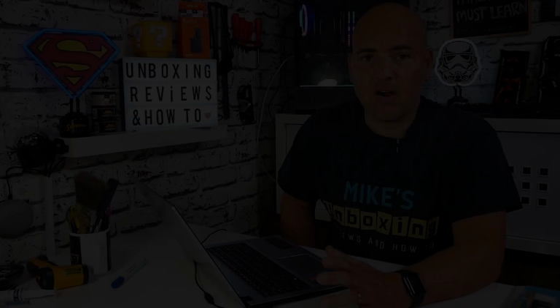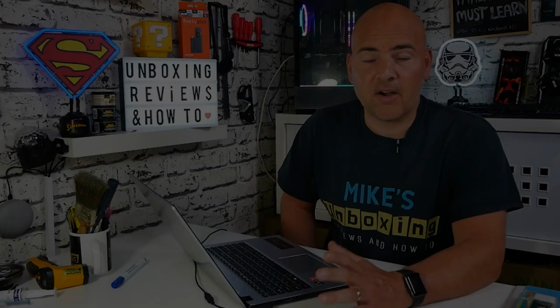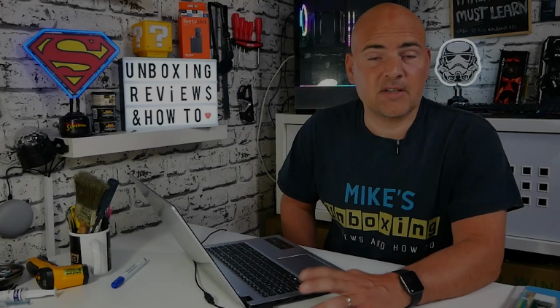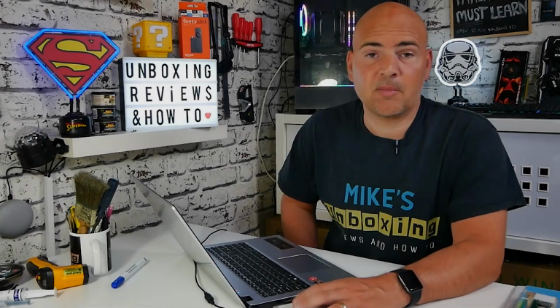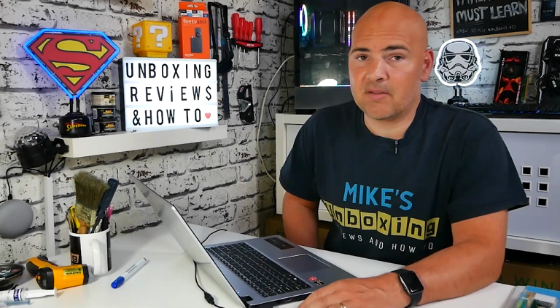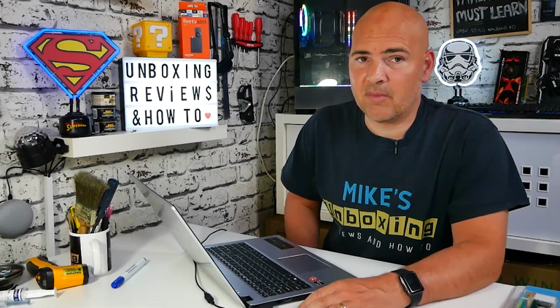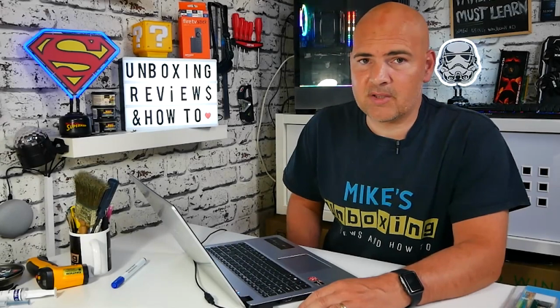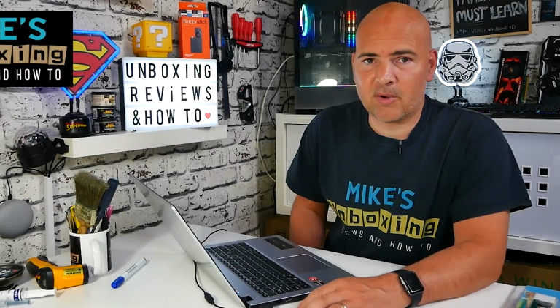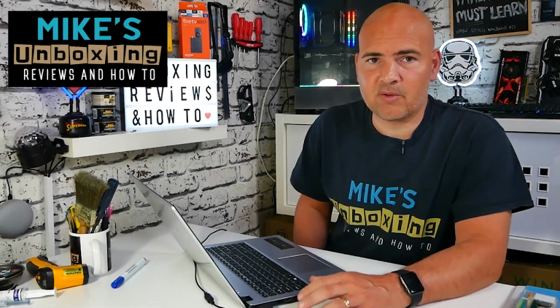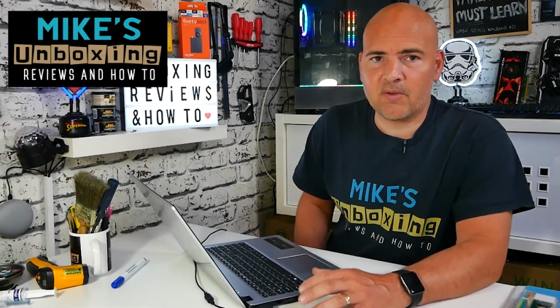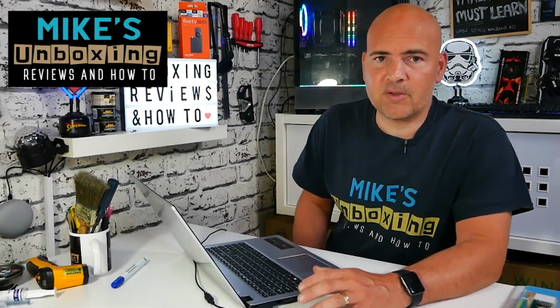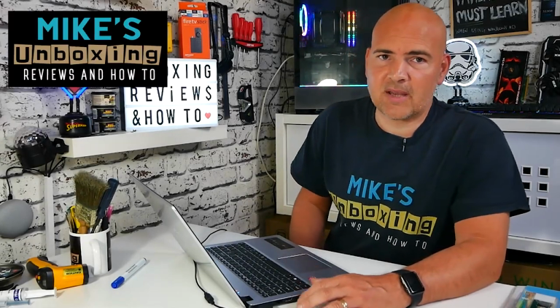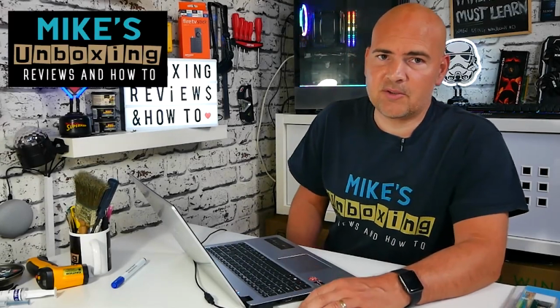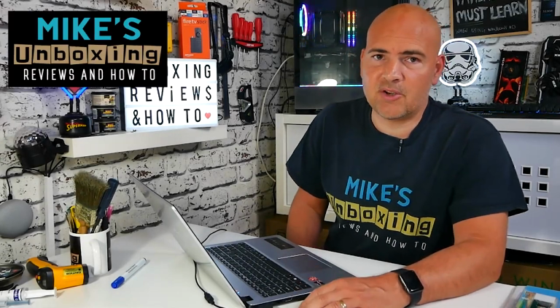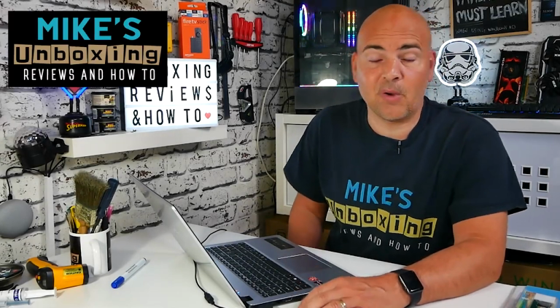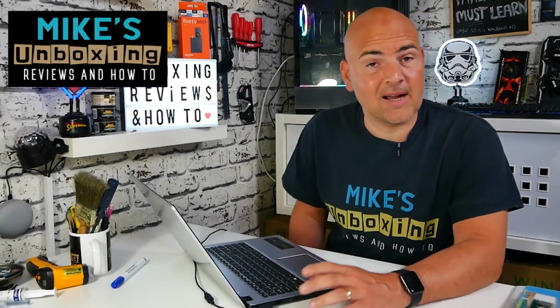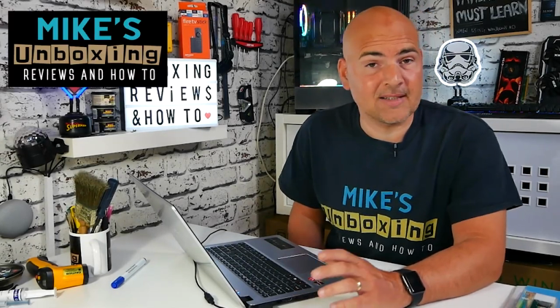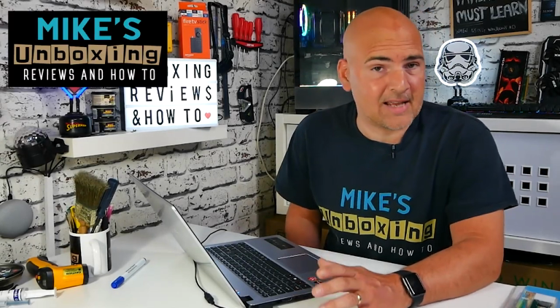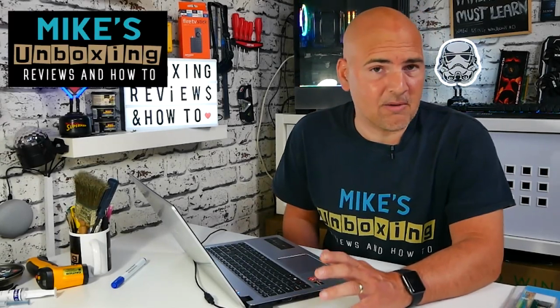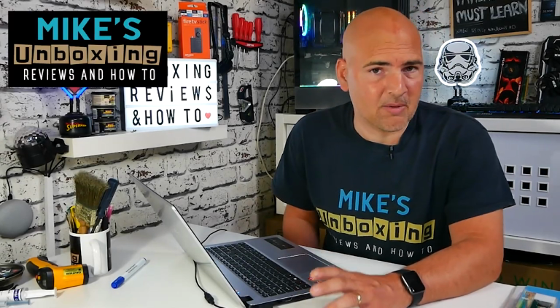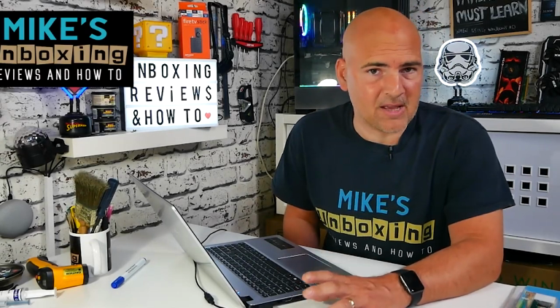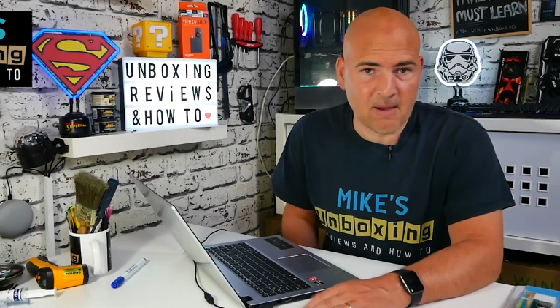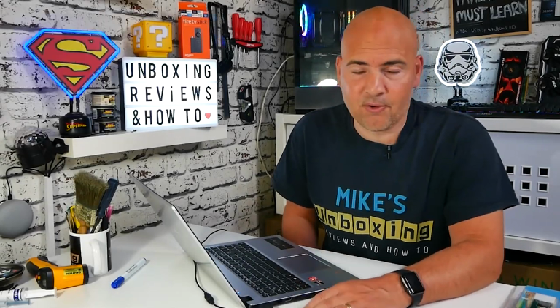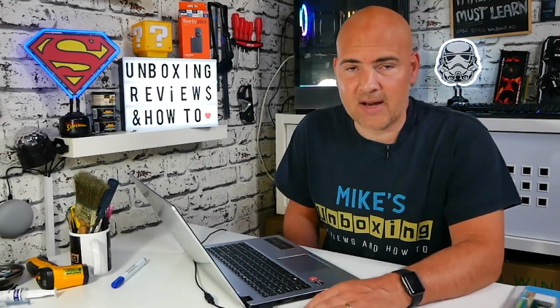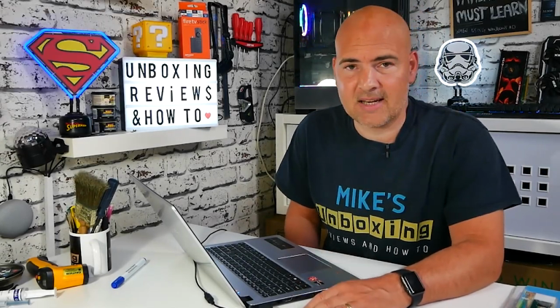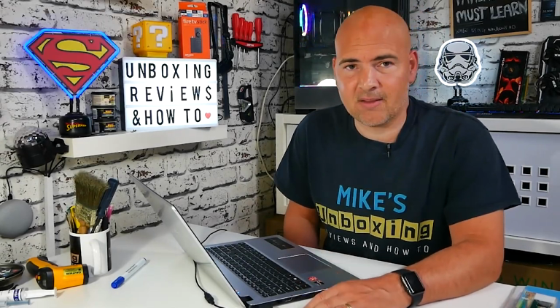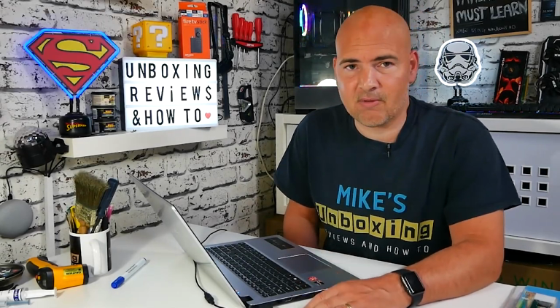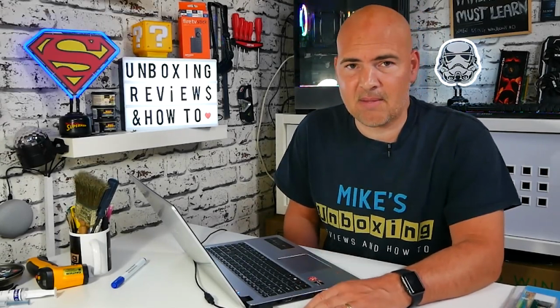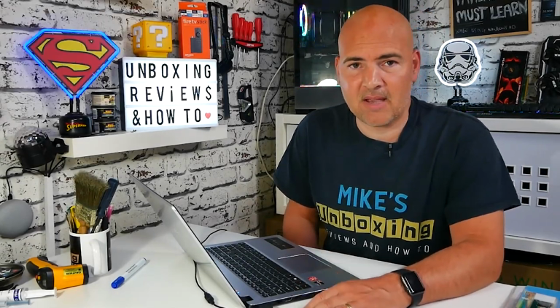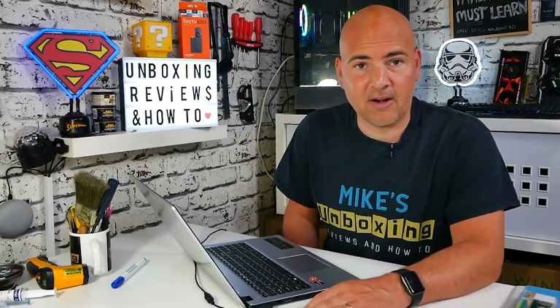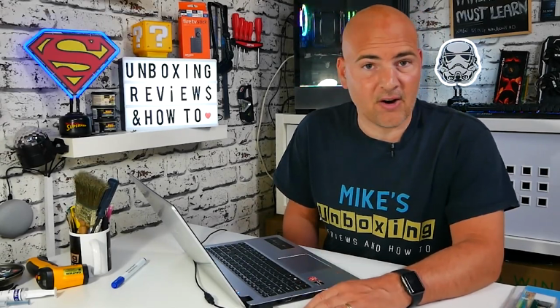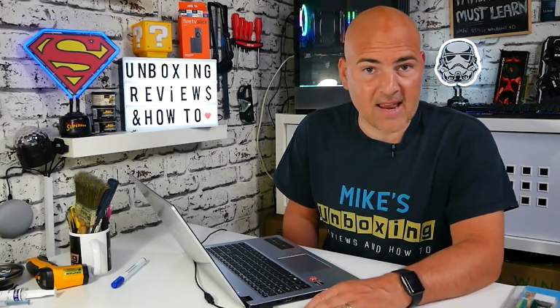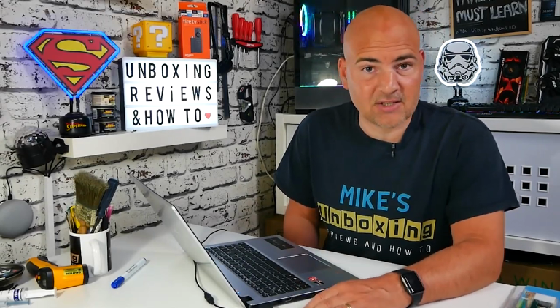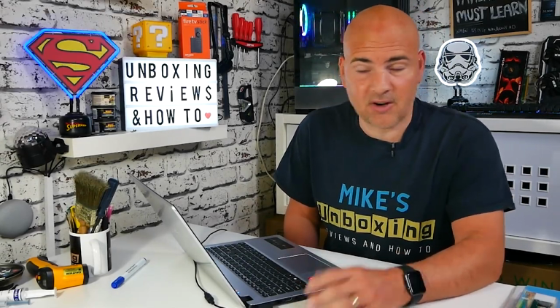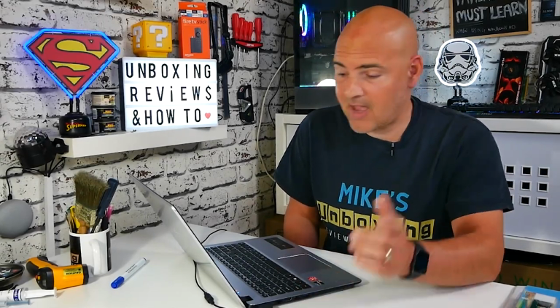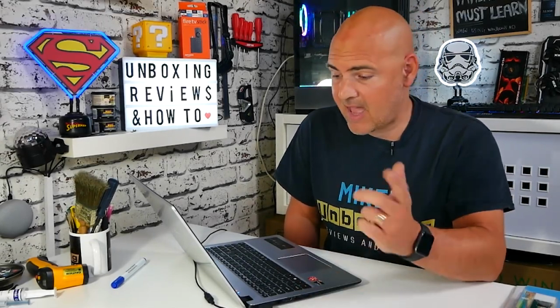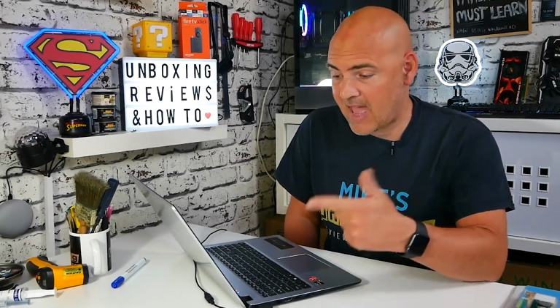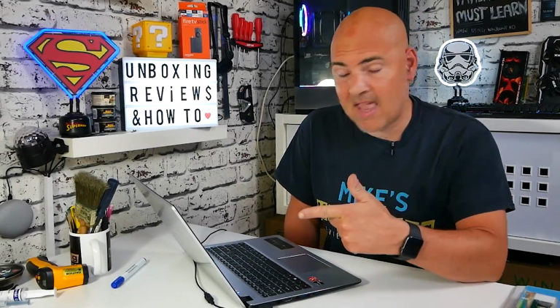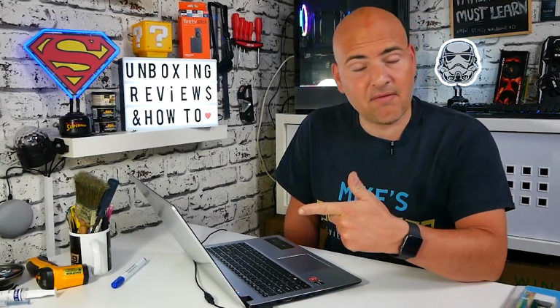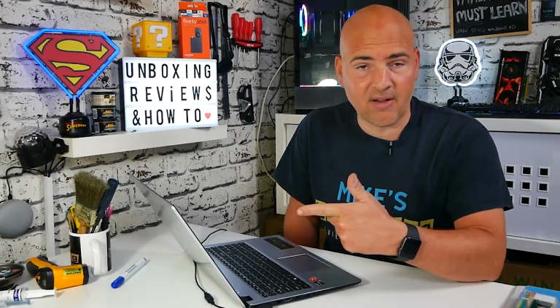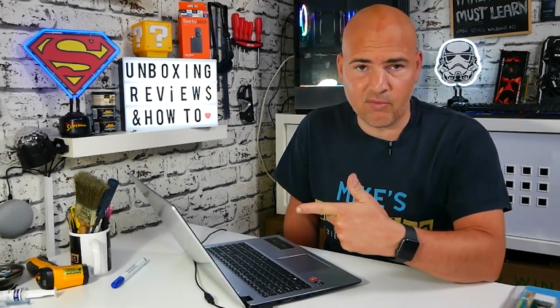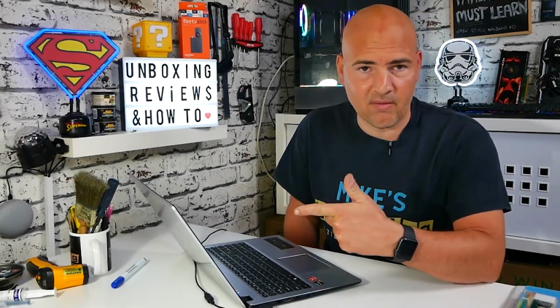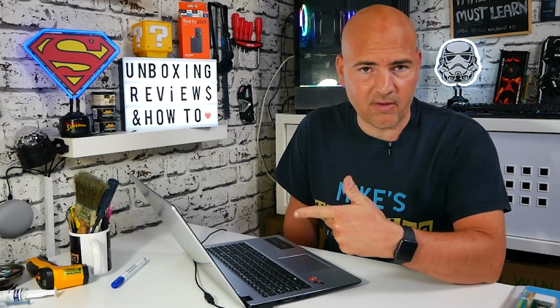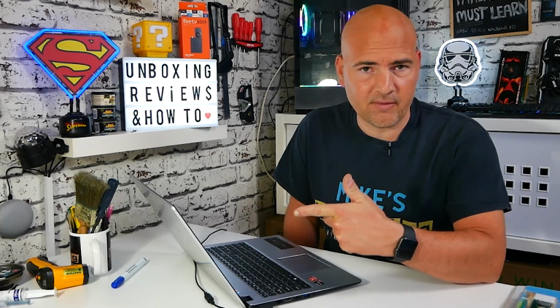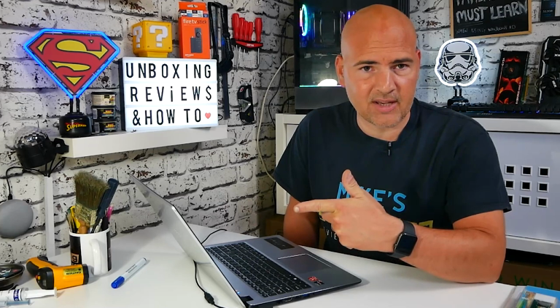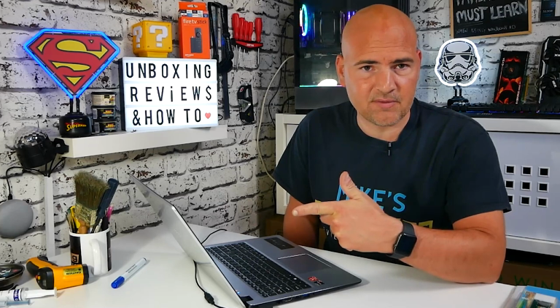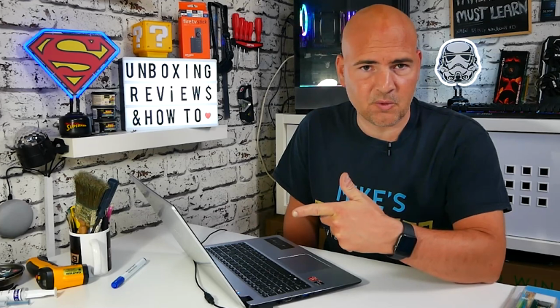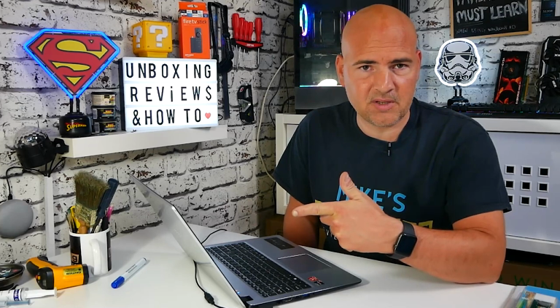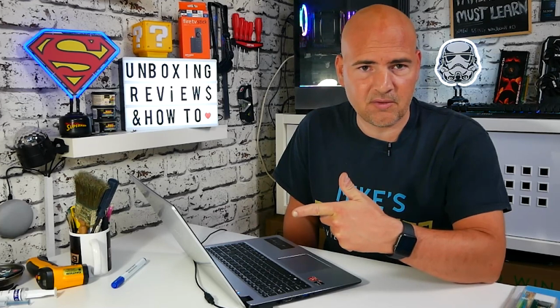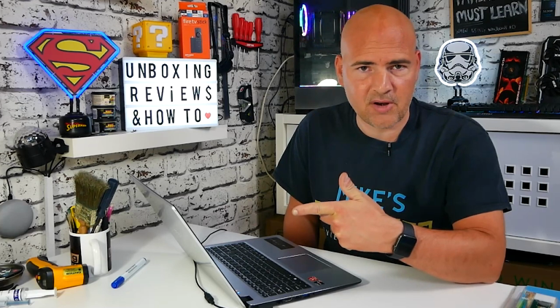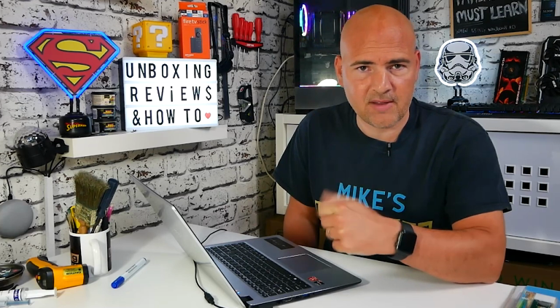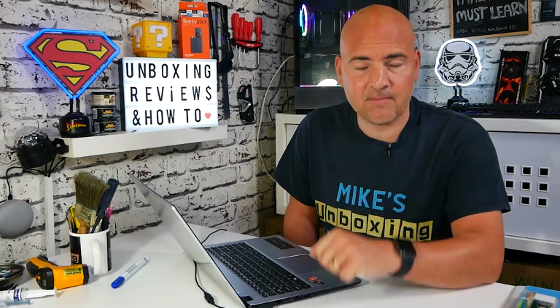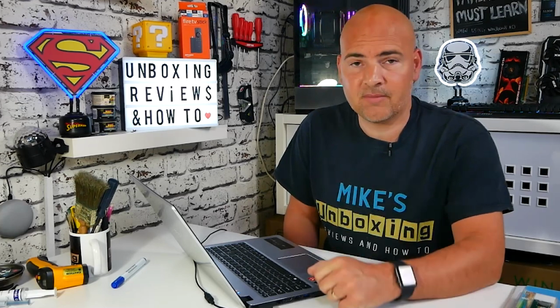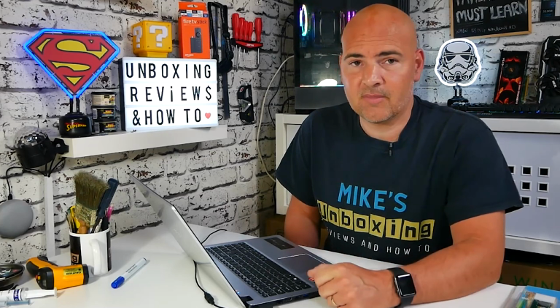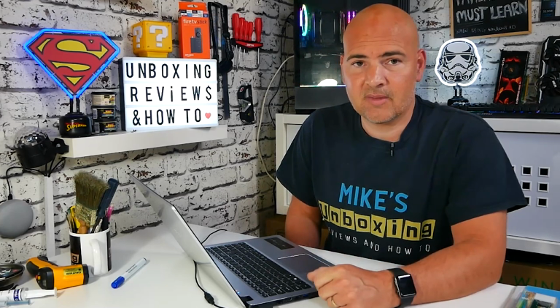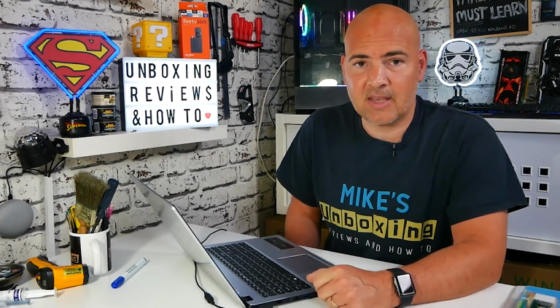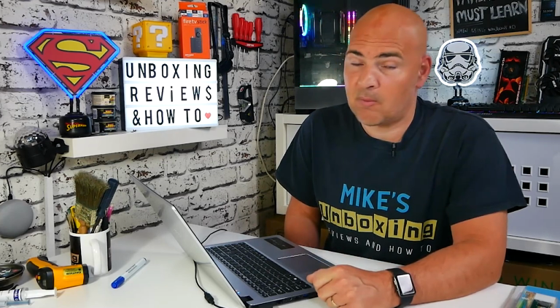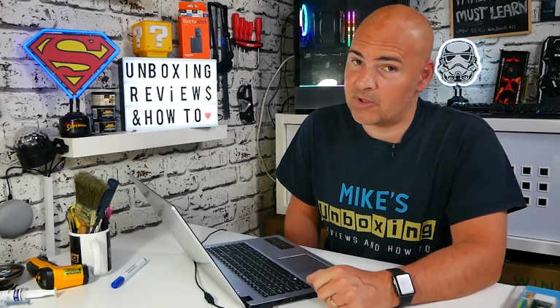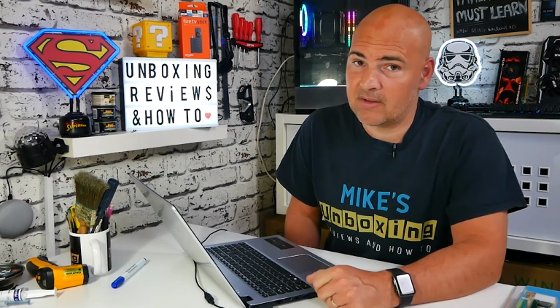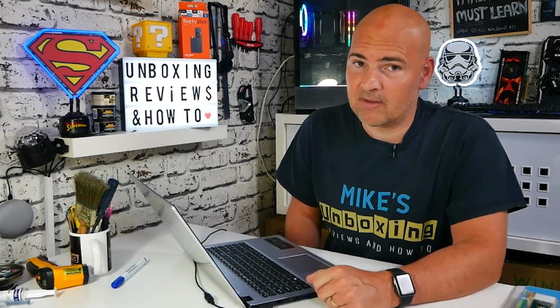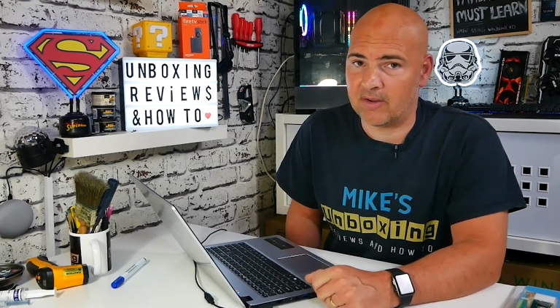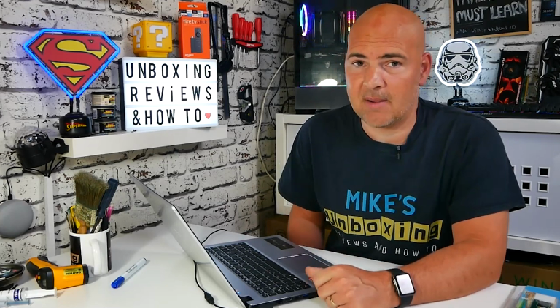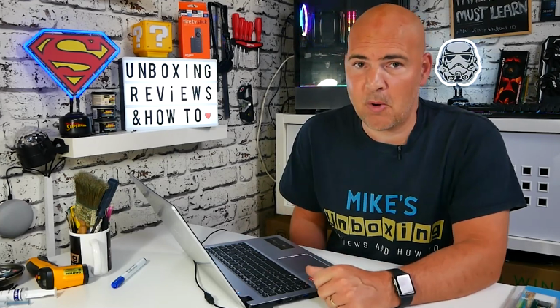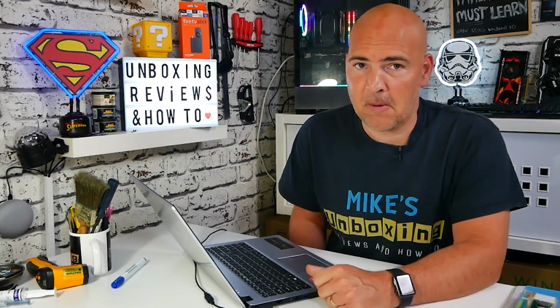Hi, this is Mike from Mike's Unboxing Reviews and How To, and today we're going to be upgrading the RAM in our Acer A515-43. Keep watching to find out more.